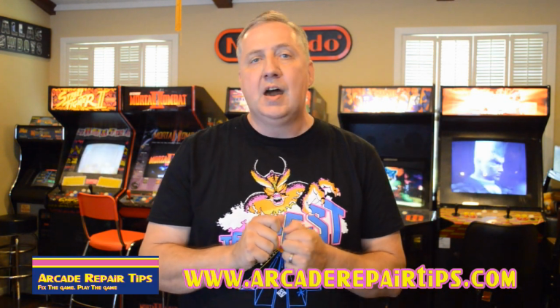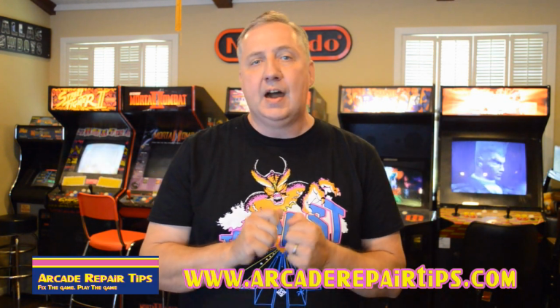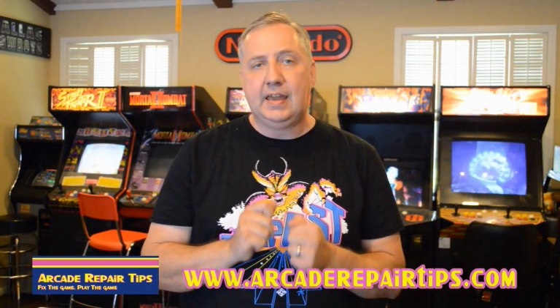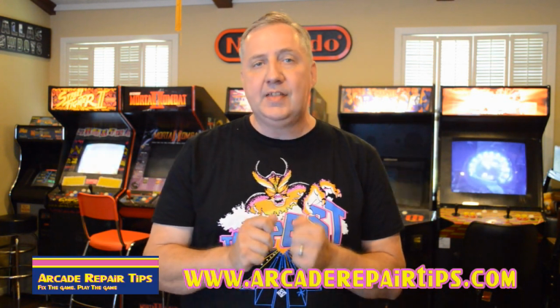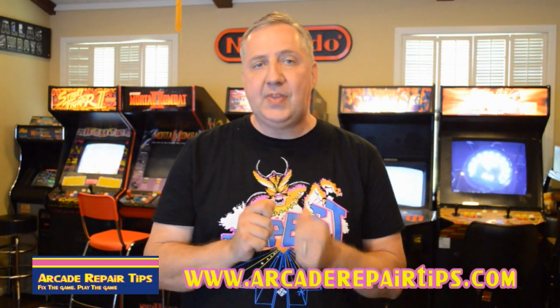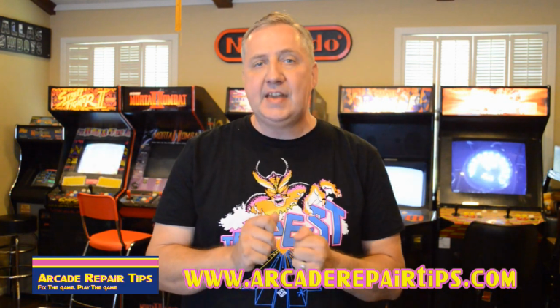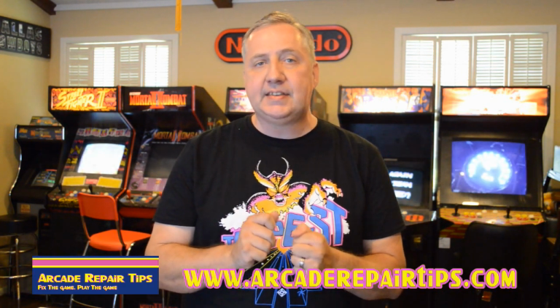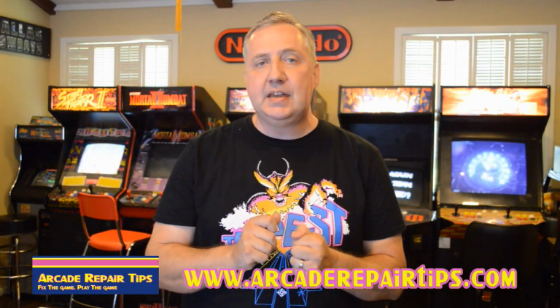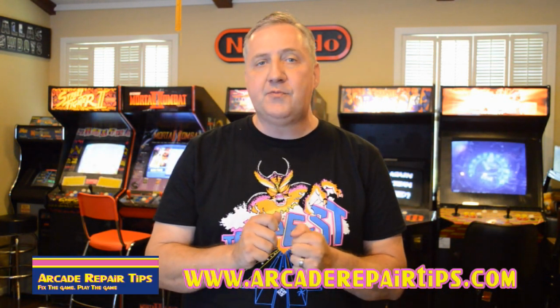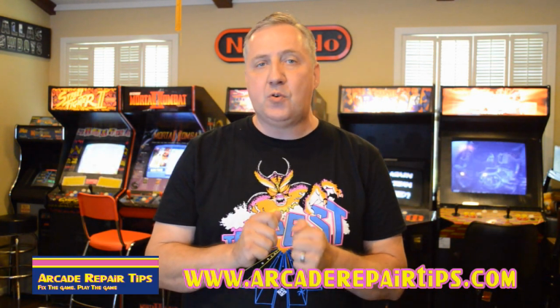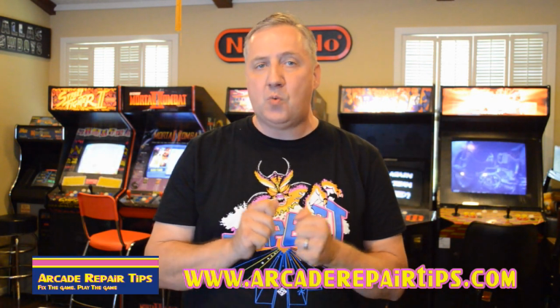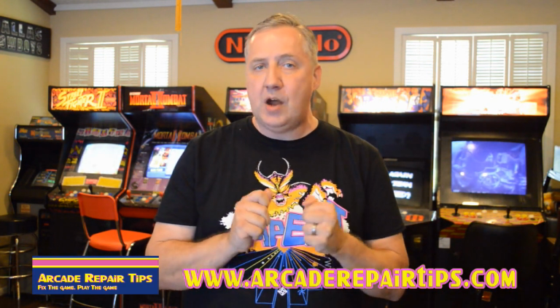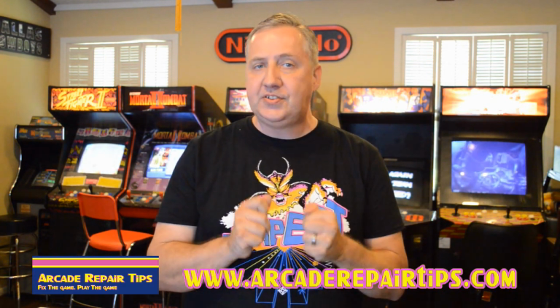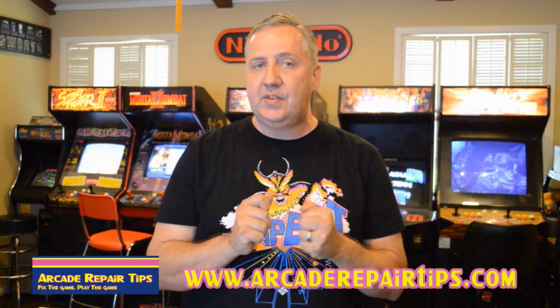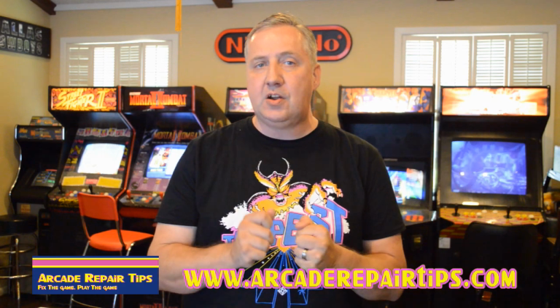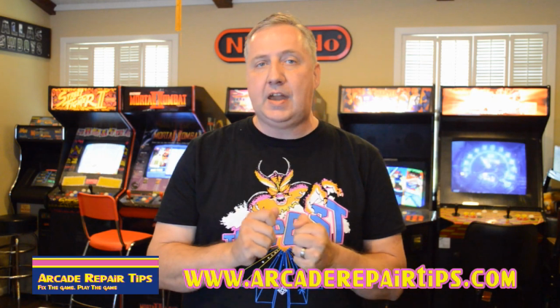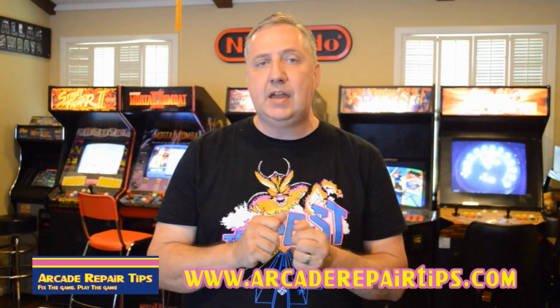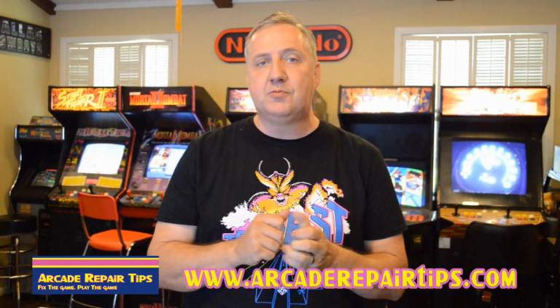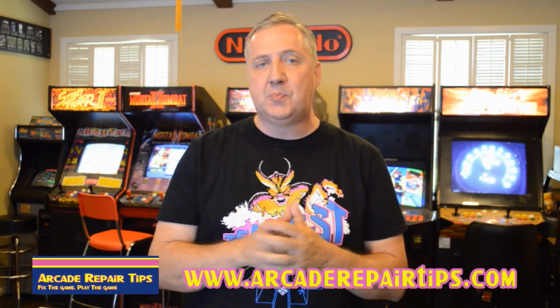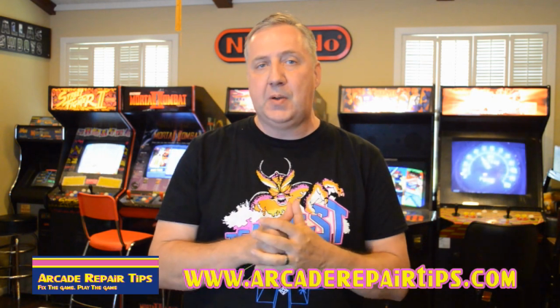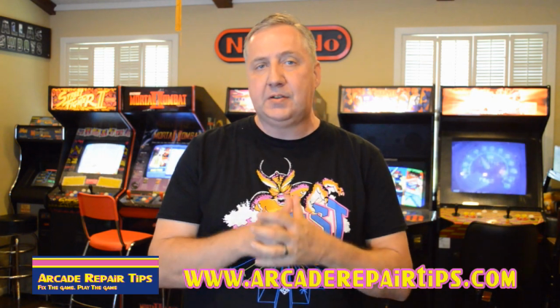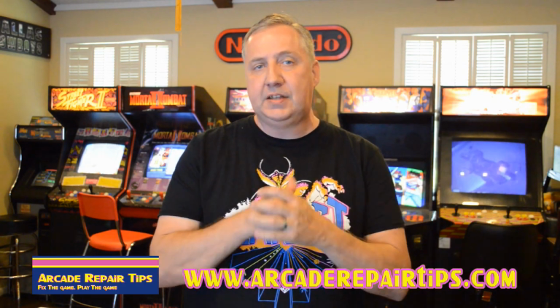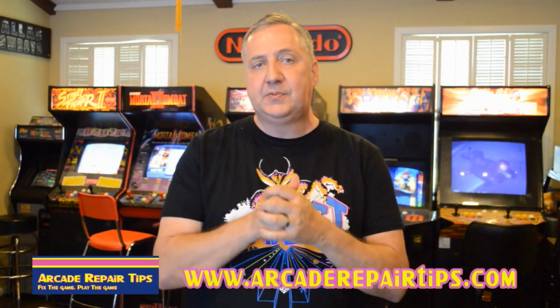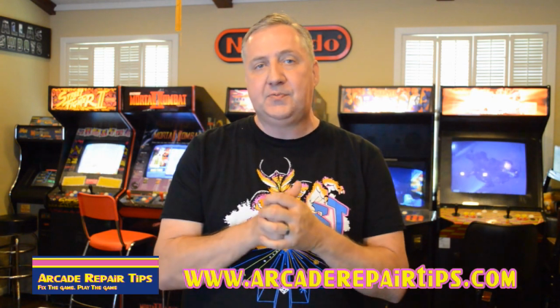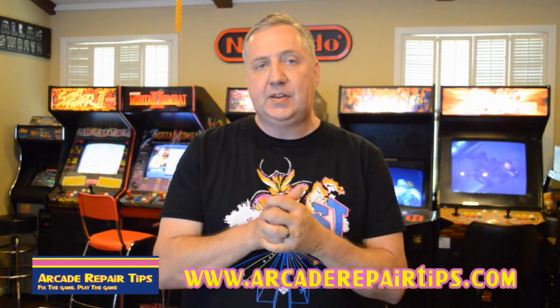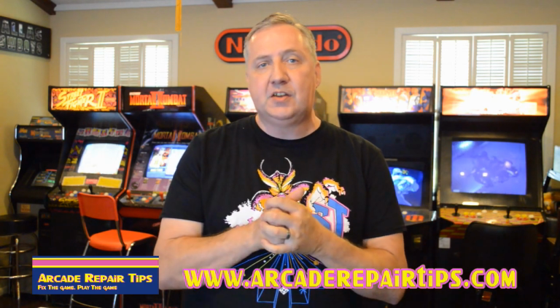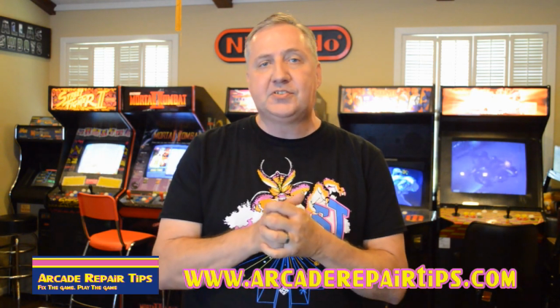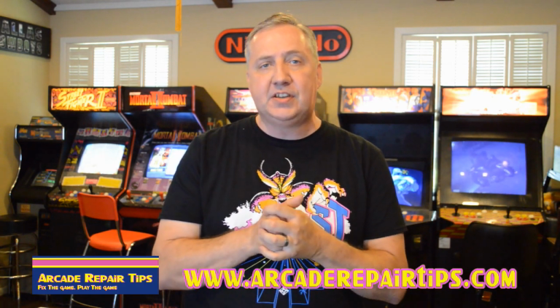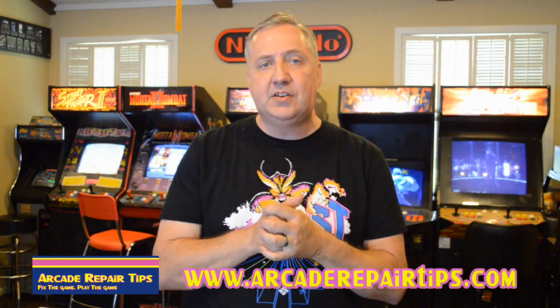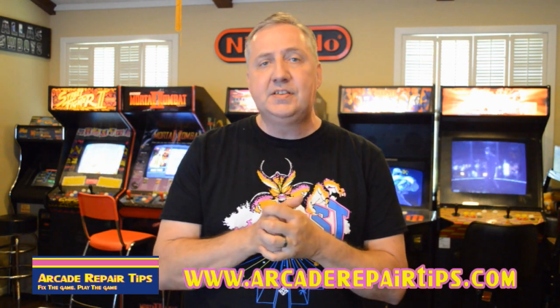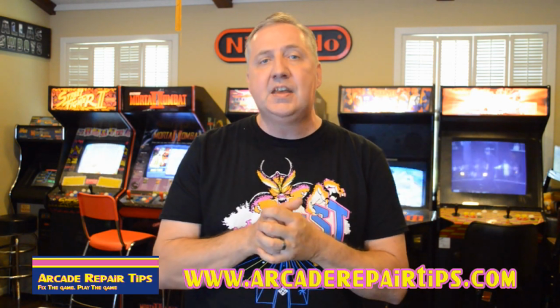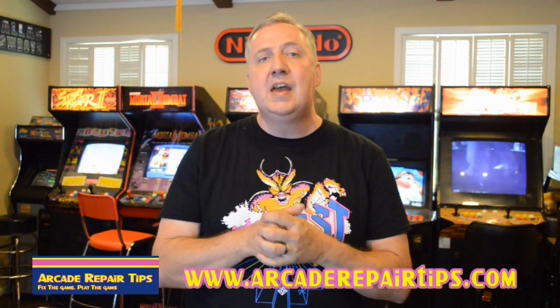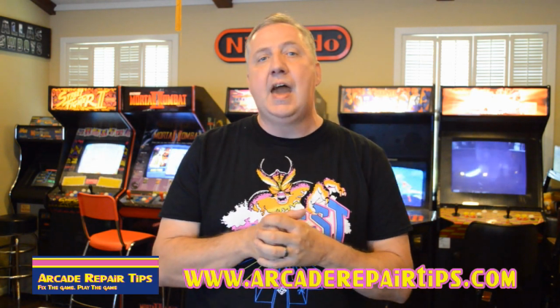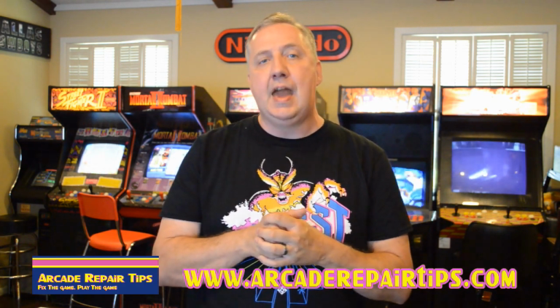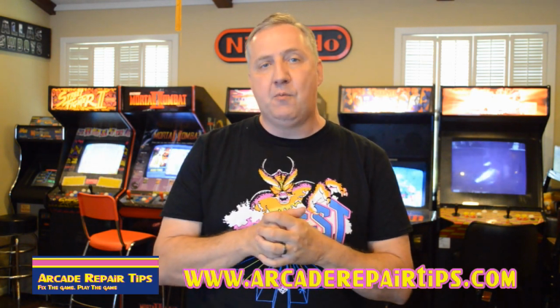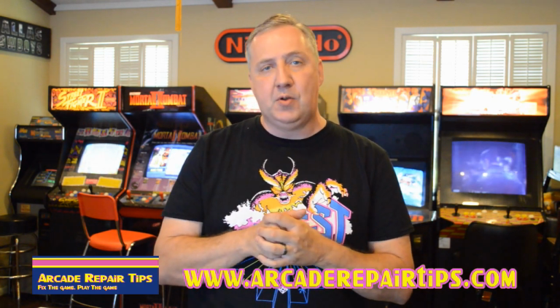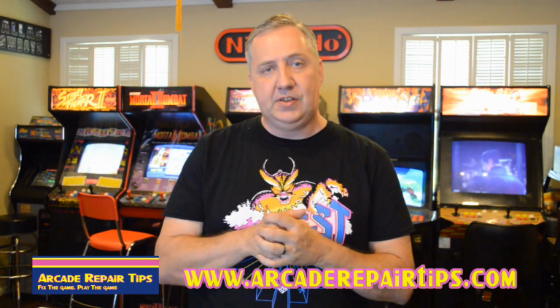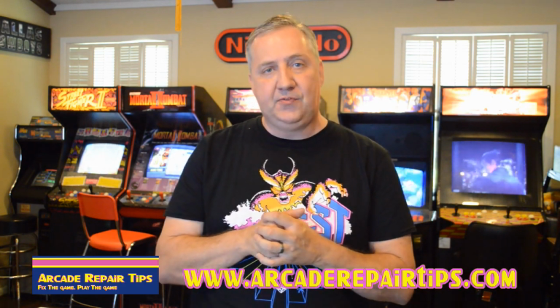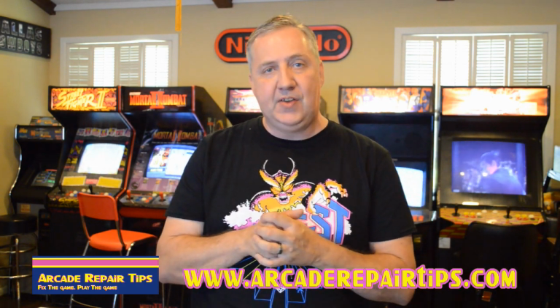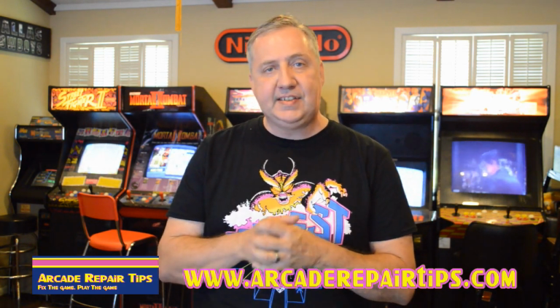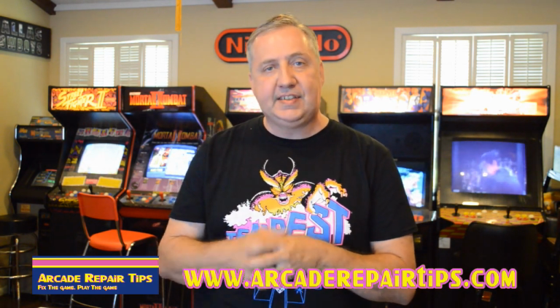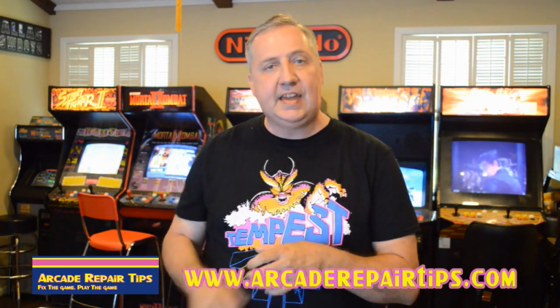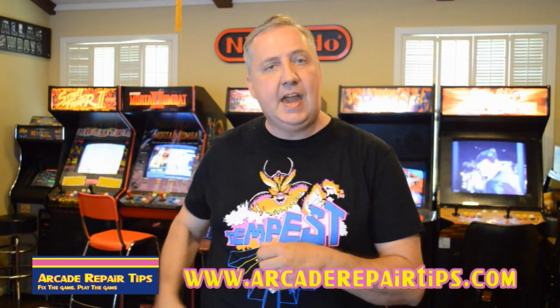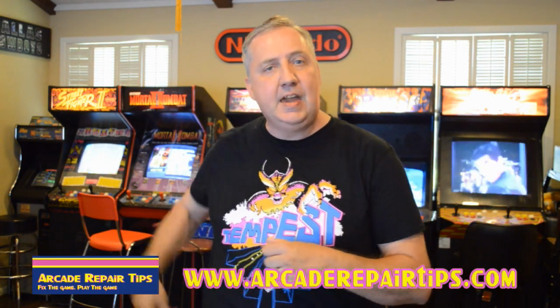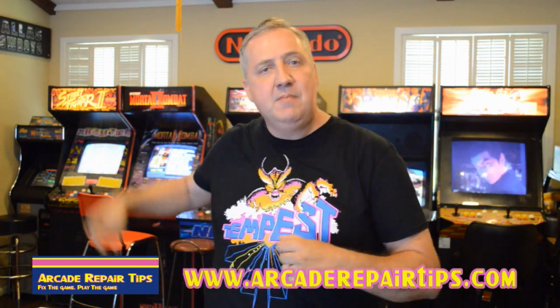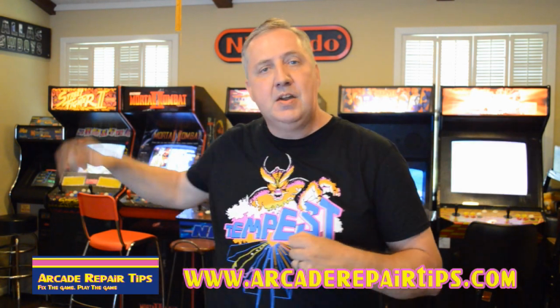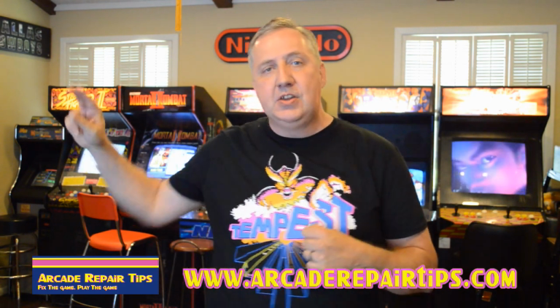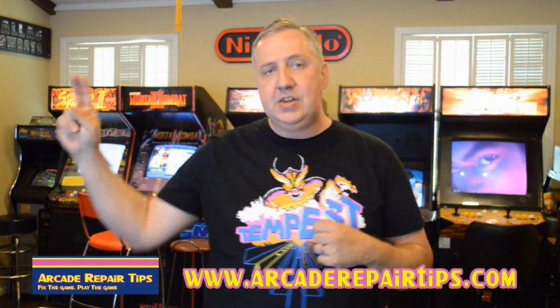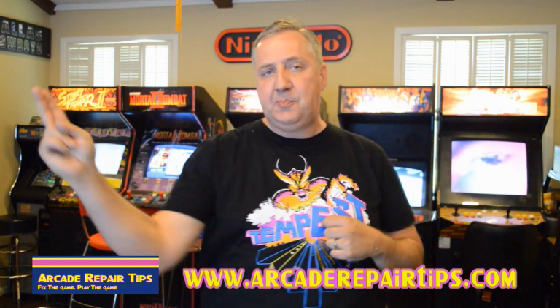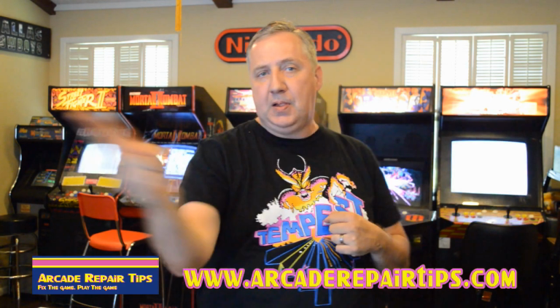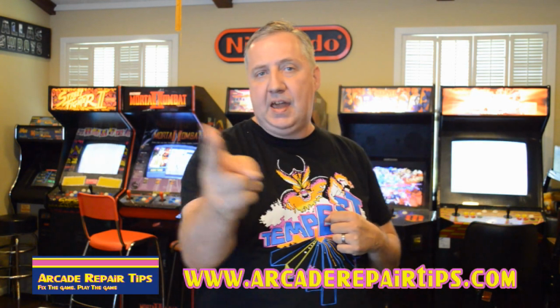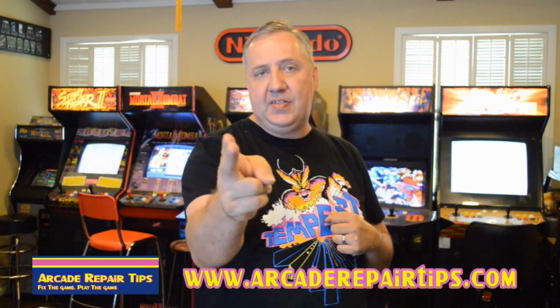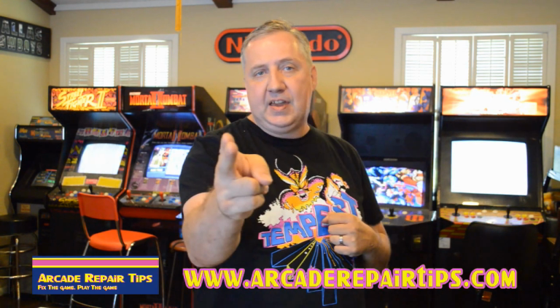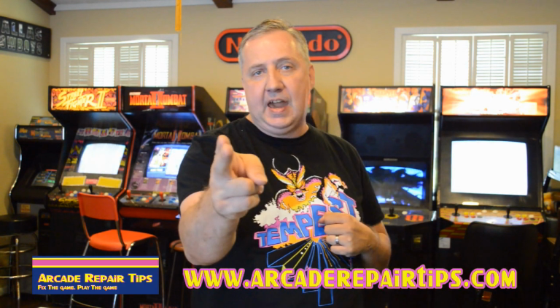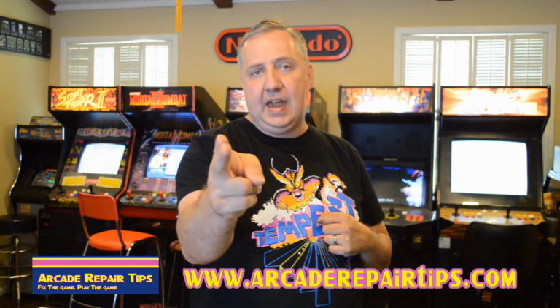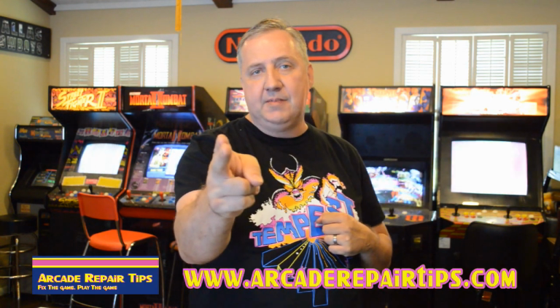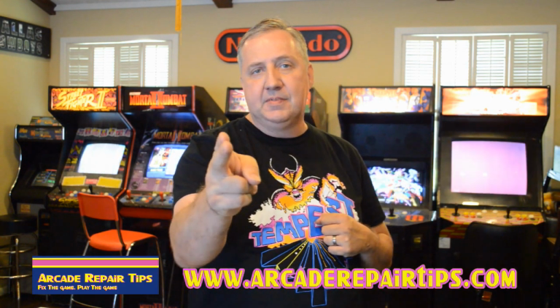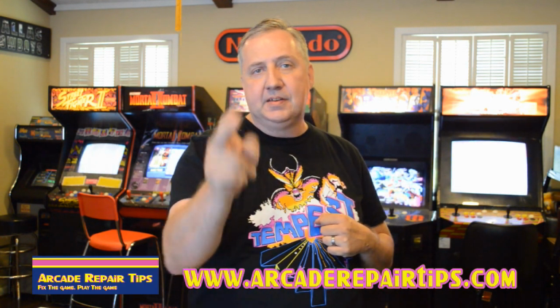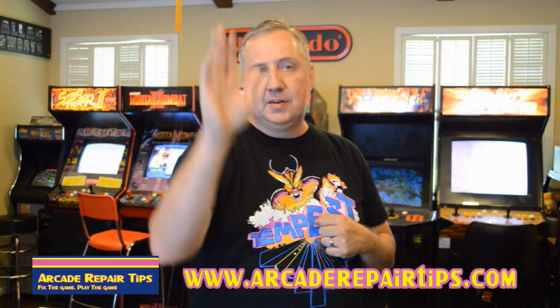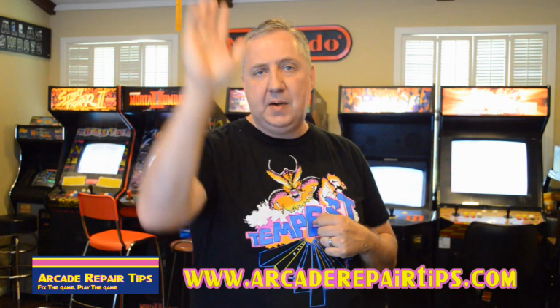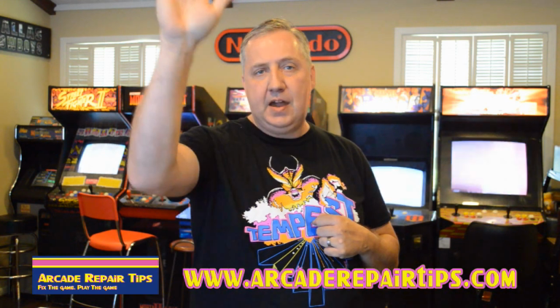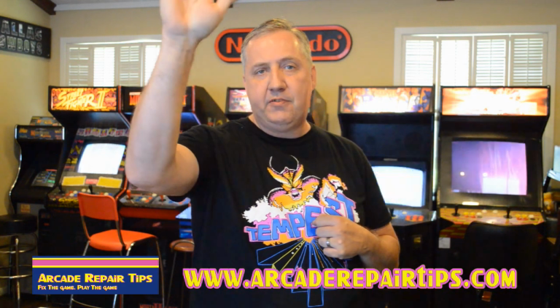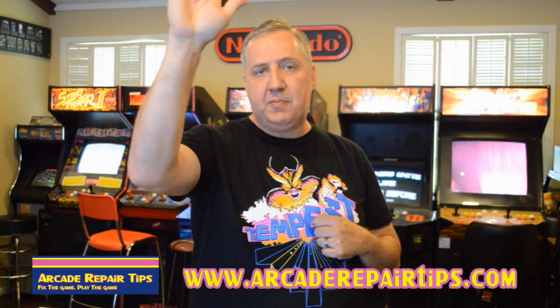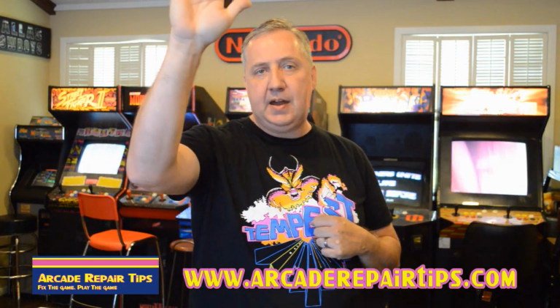Thanks again for watching the Arcade Repair Tips video series, and remember: when you fix the game, you play the game. Goodbye everybody.